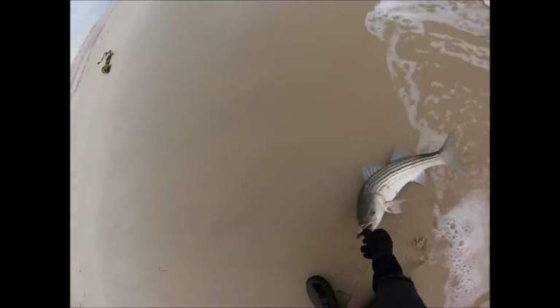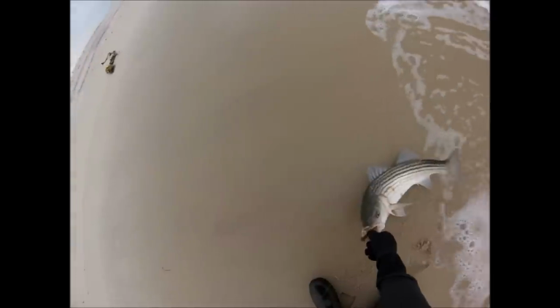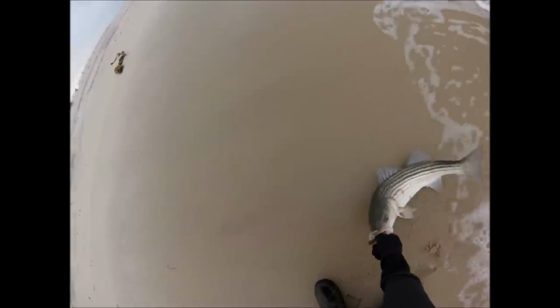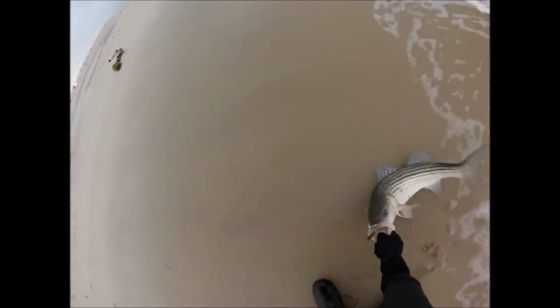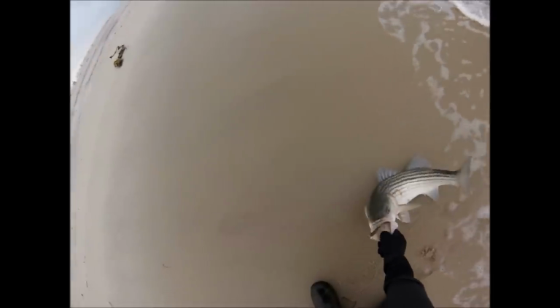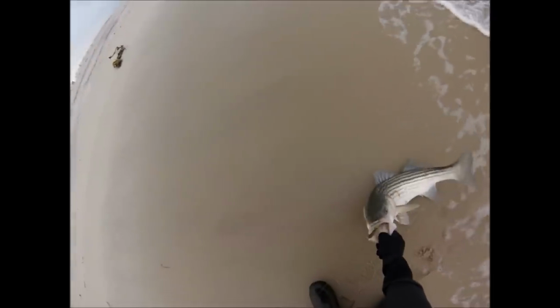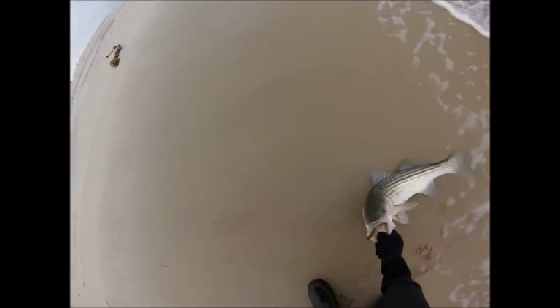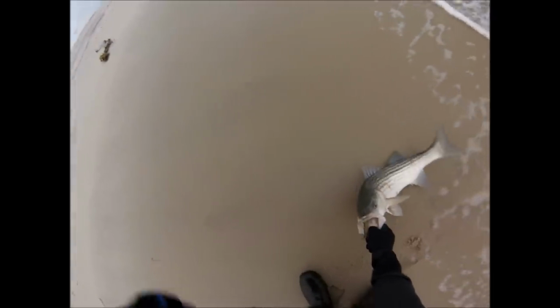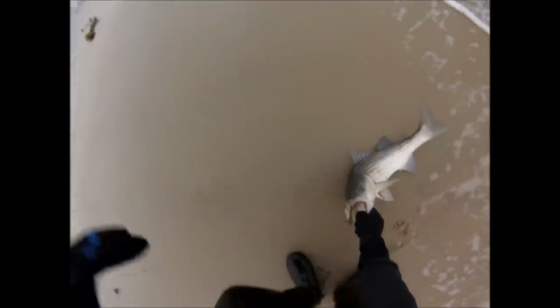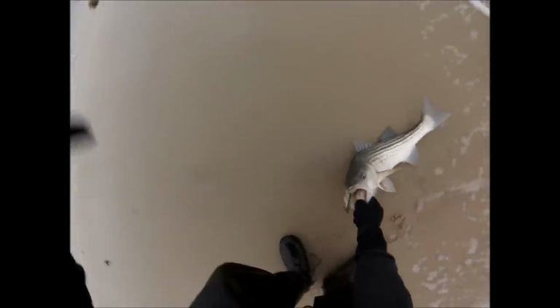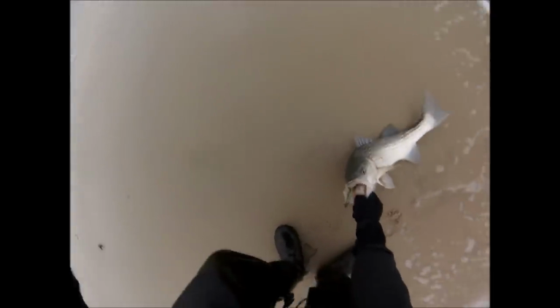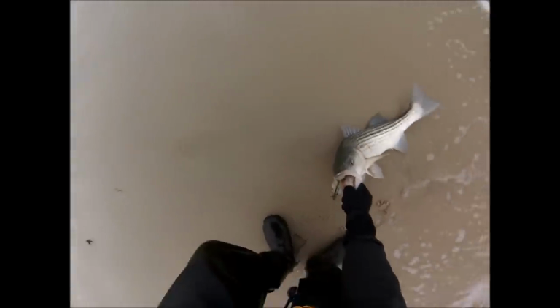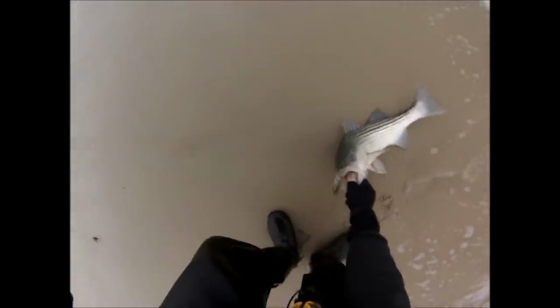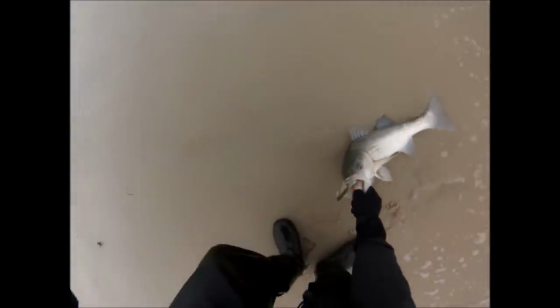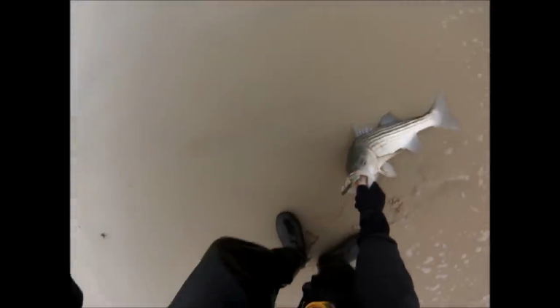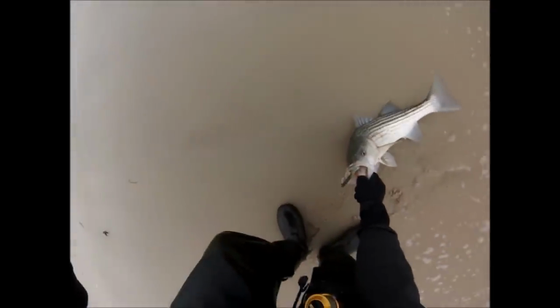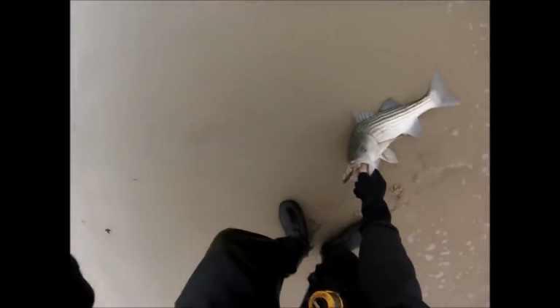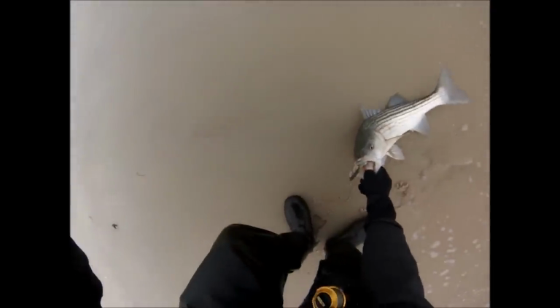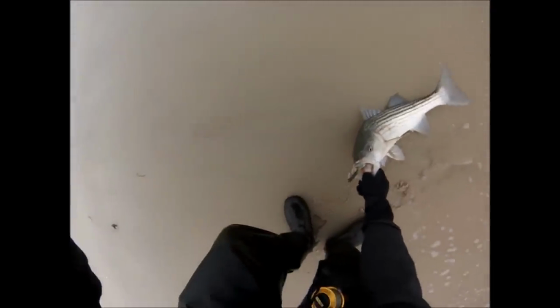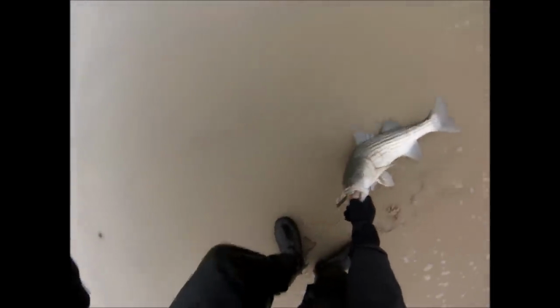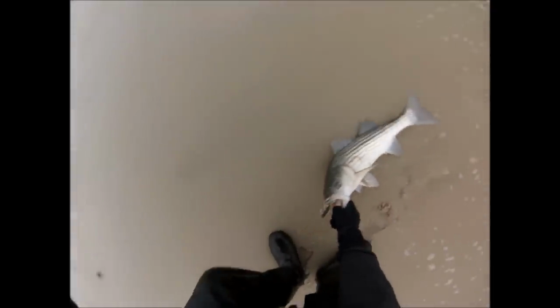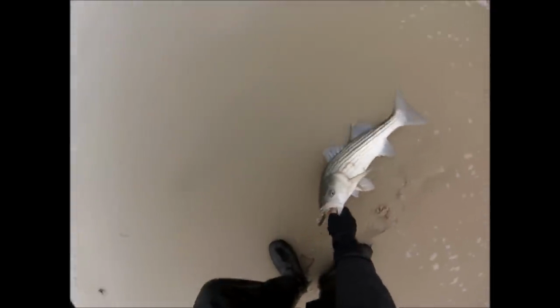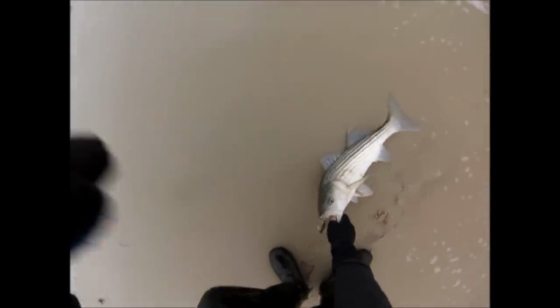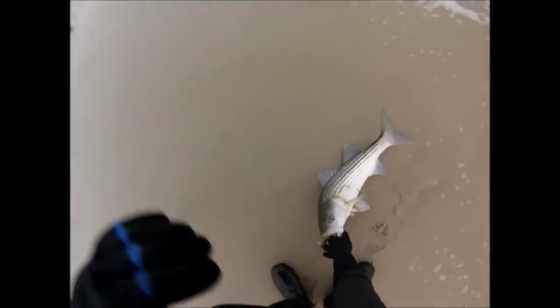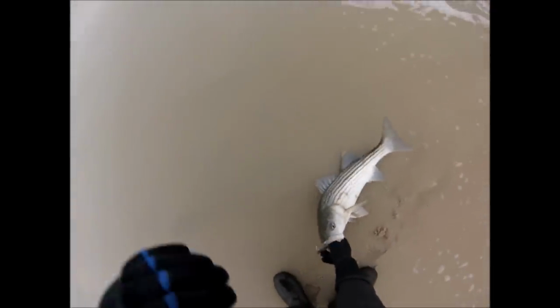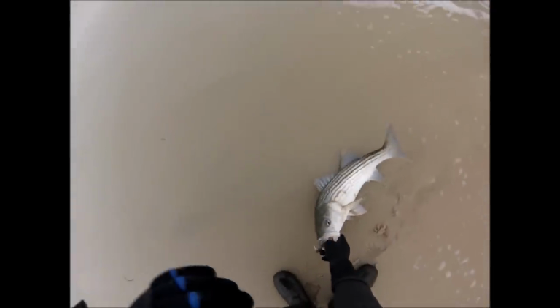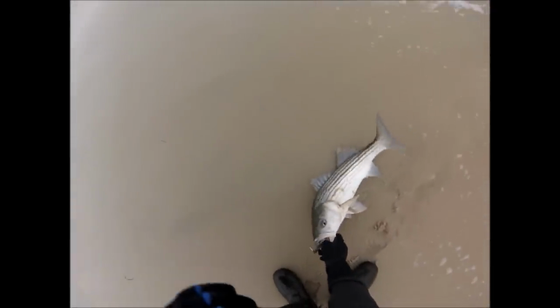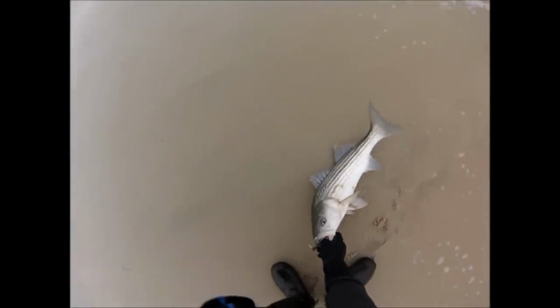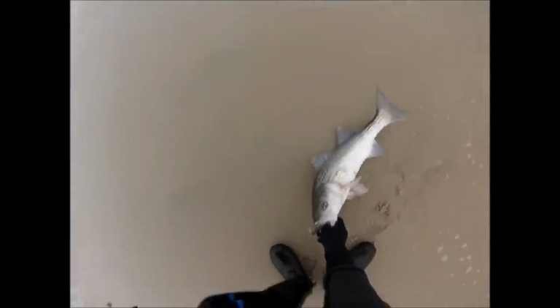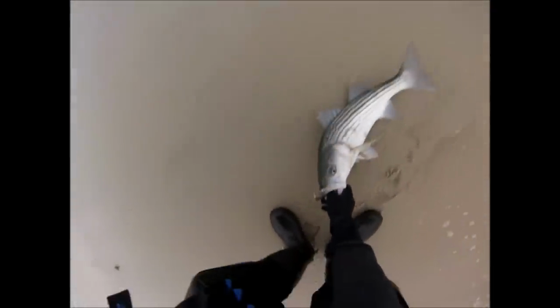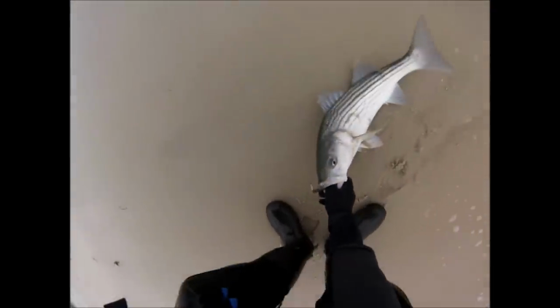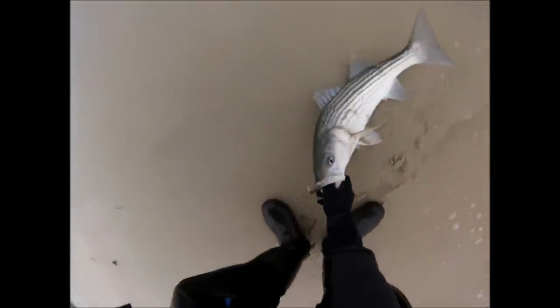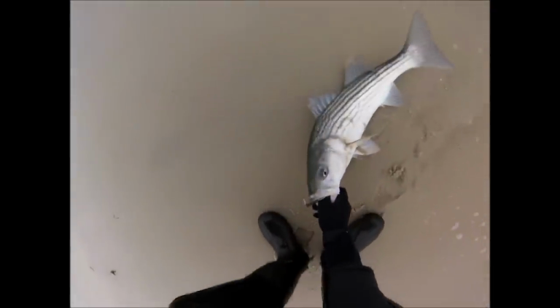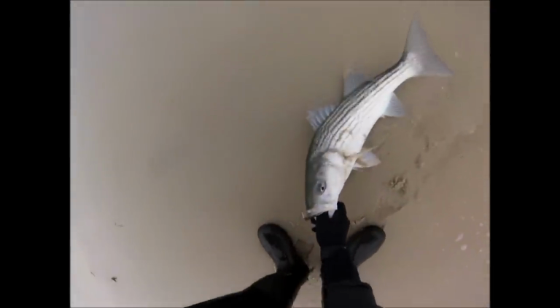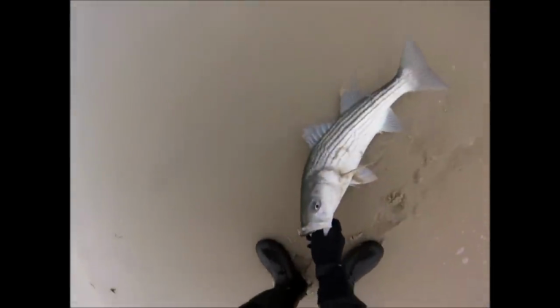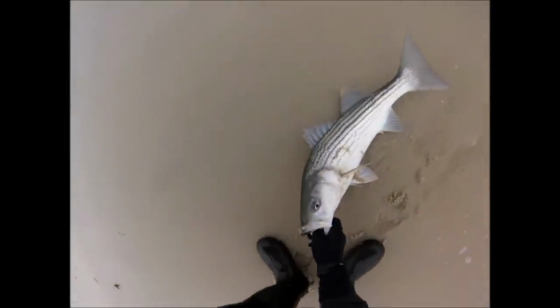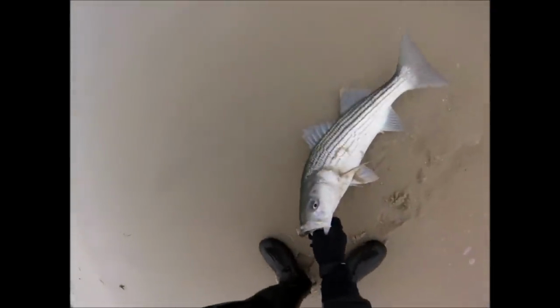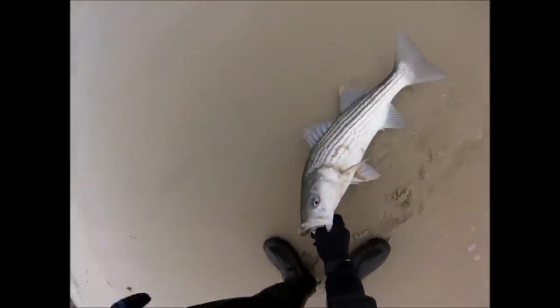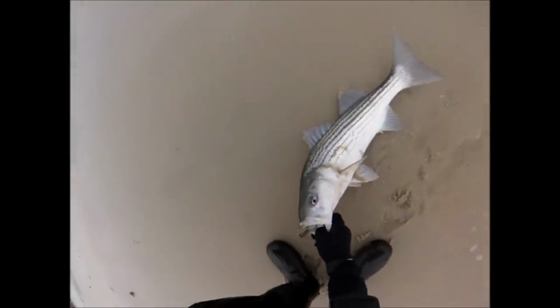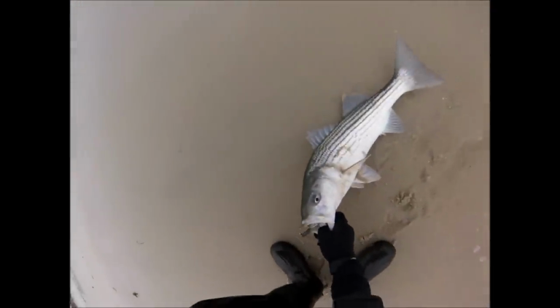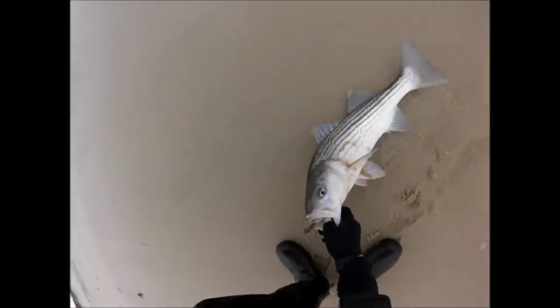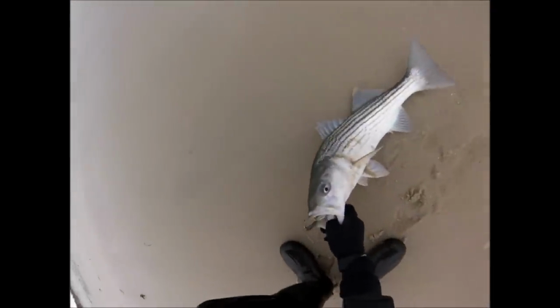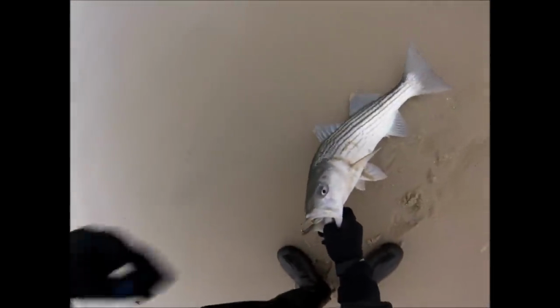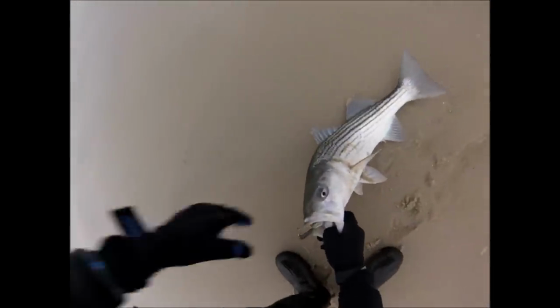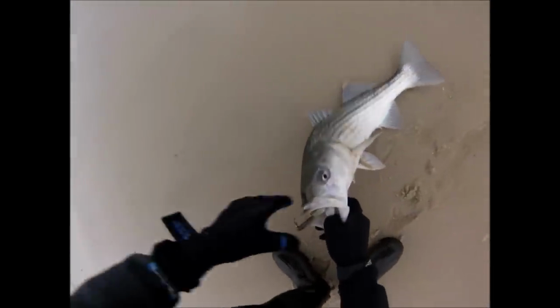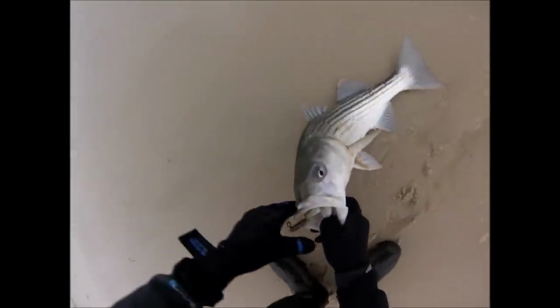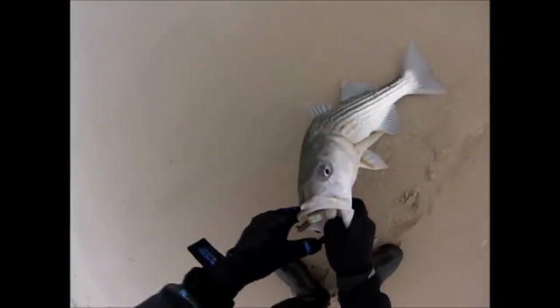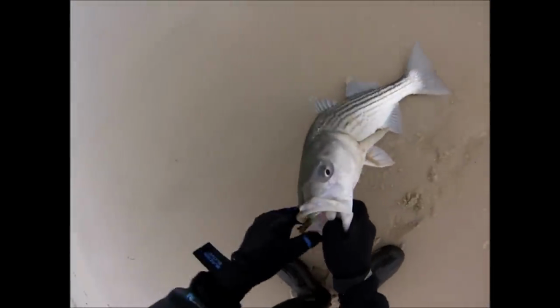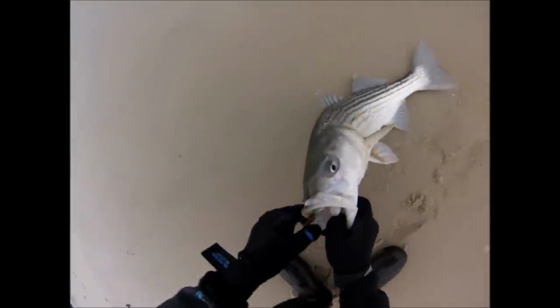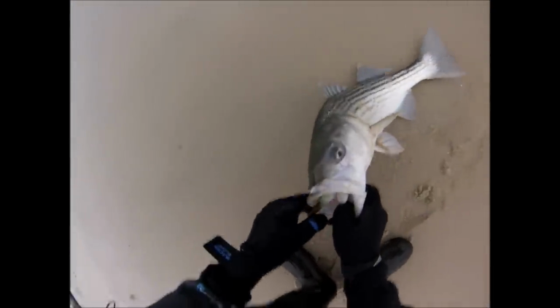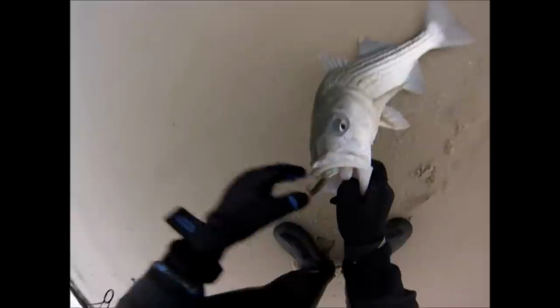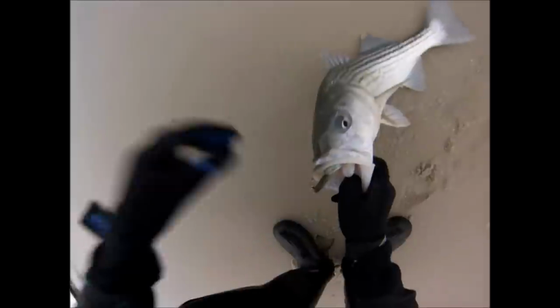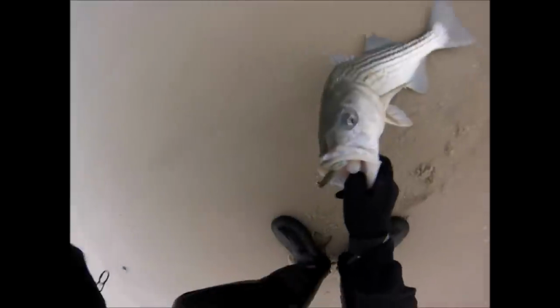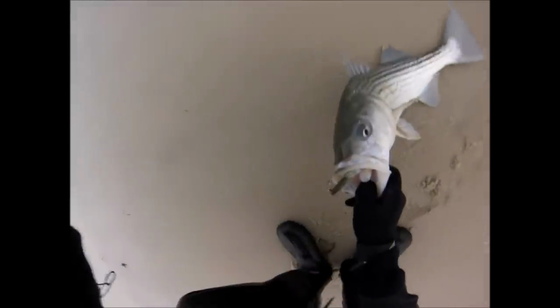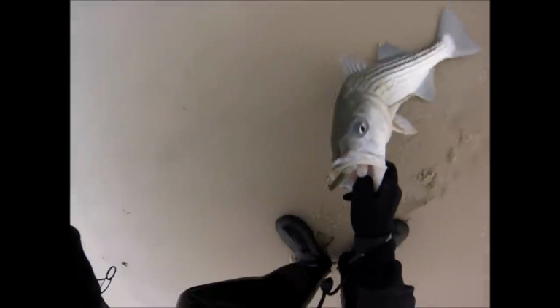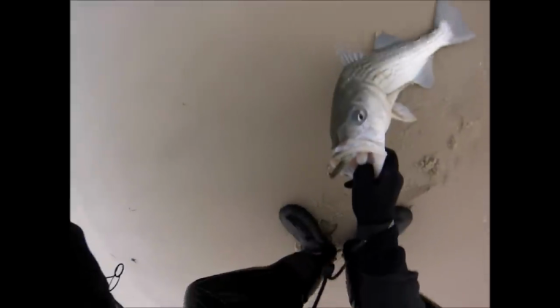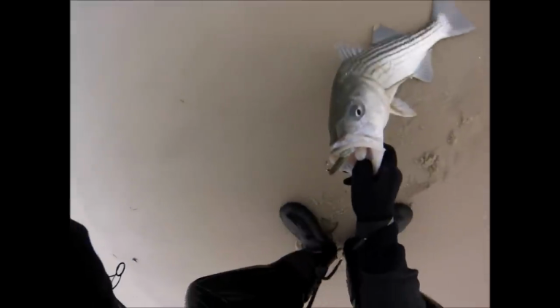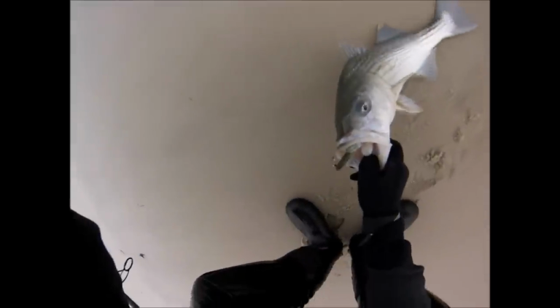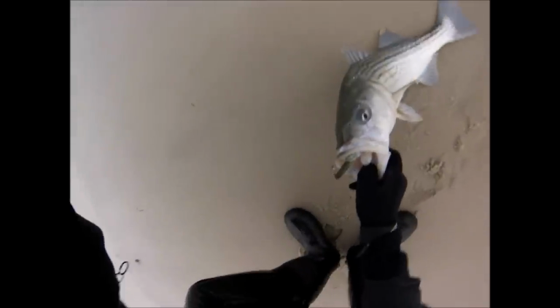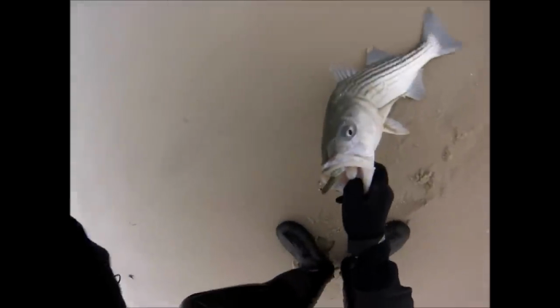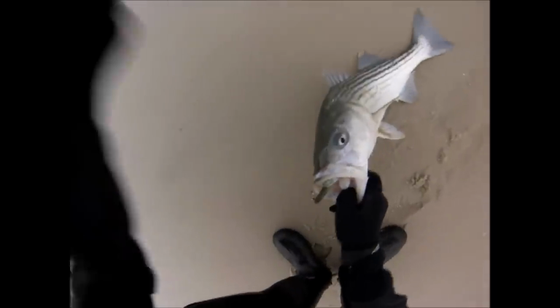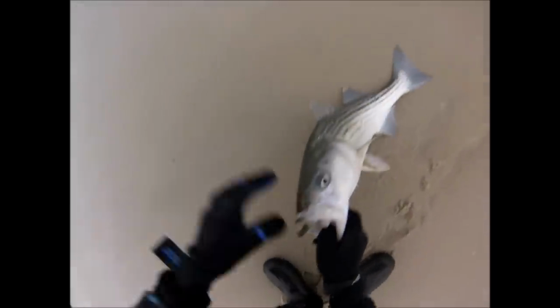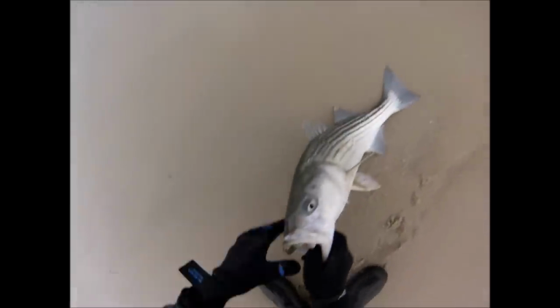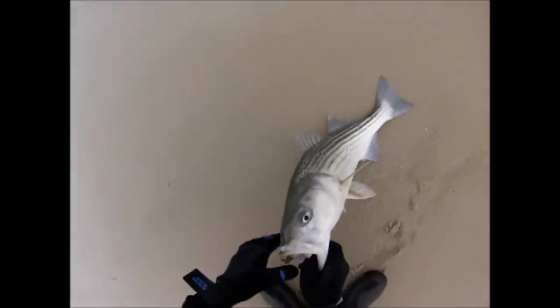Being that it was late in the season, this size fish here was about as big as anybody was getting at this time, so I was pretty happy to be catching these.